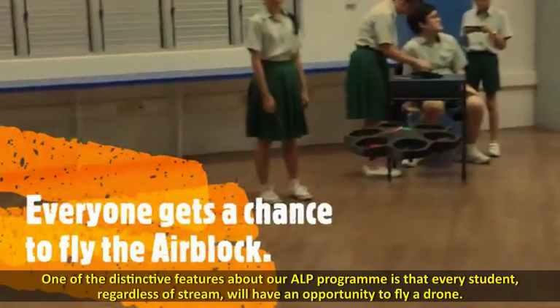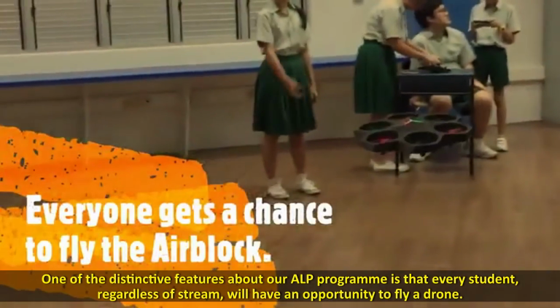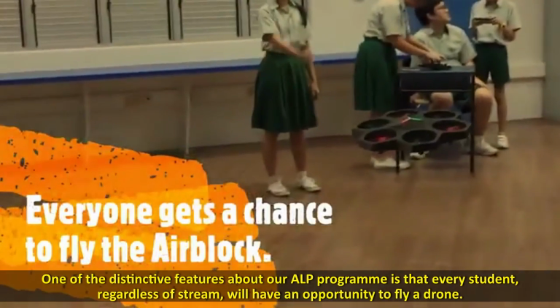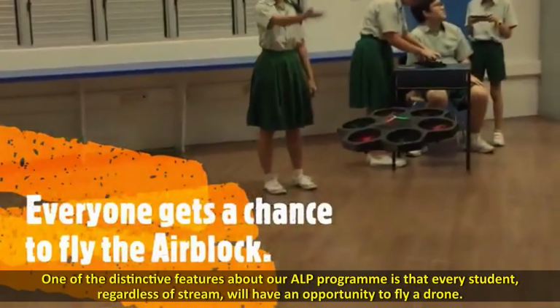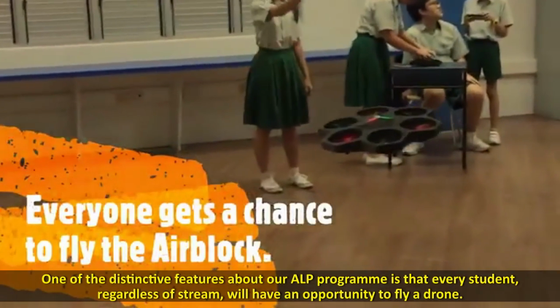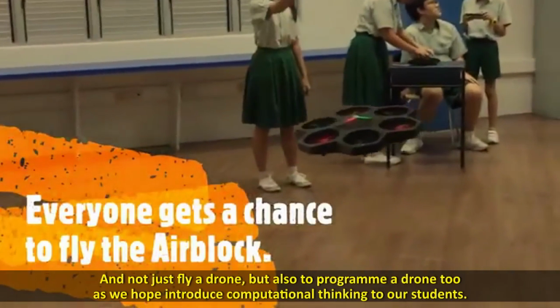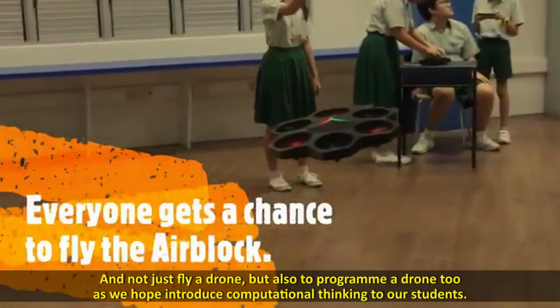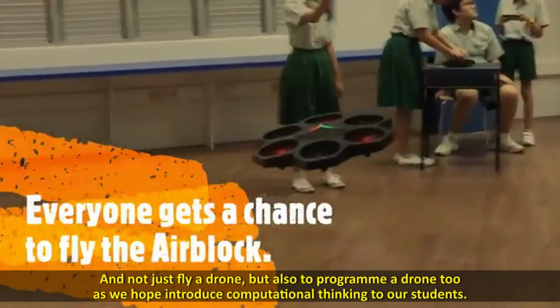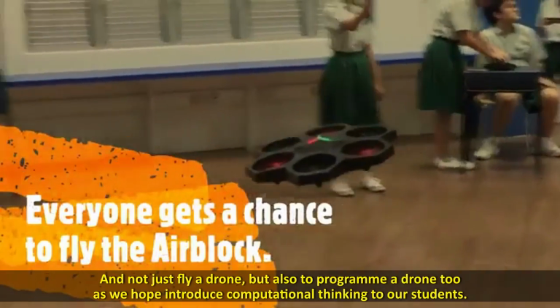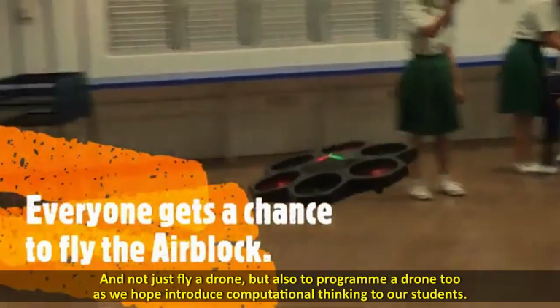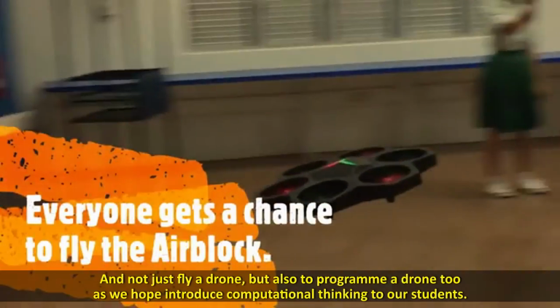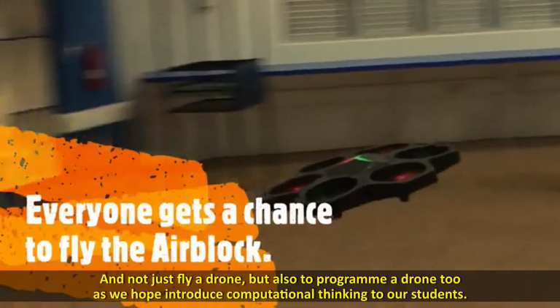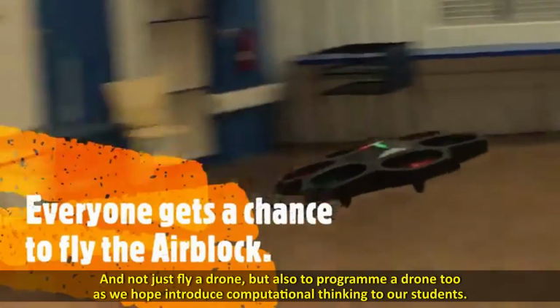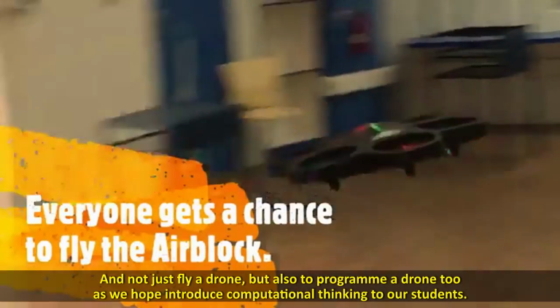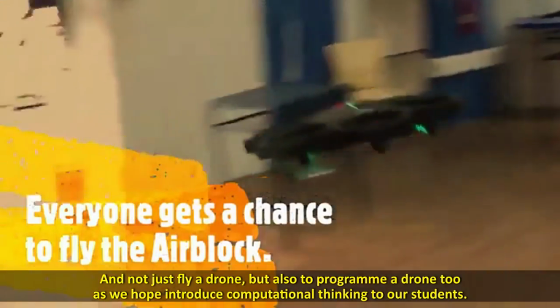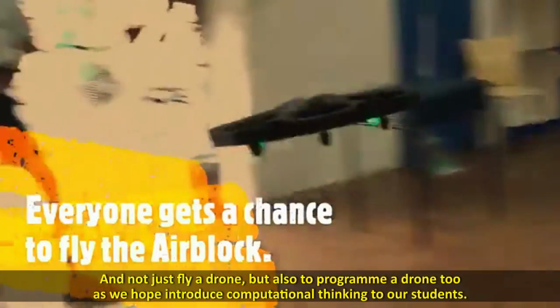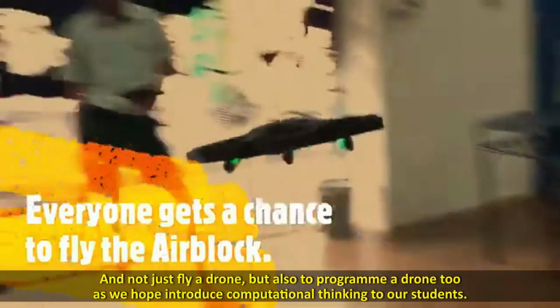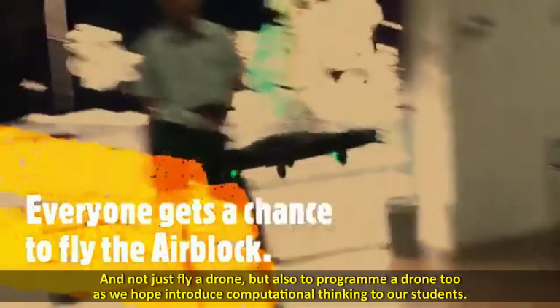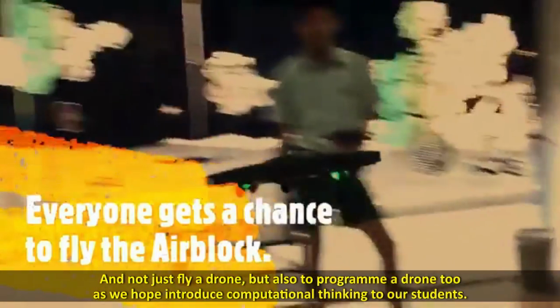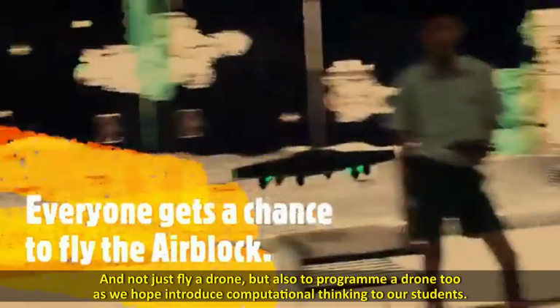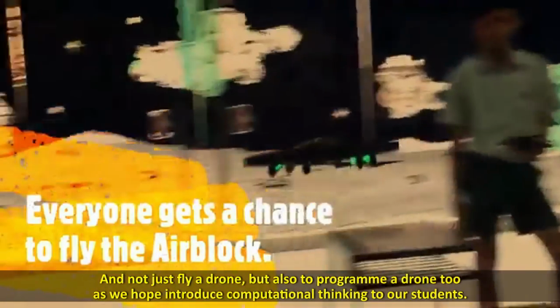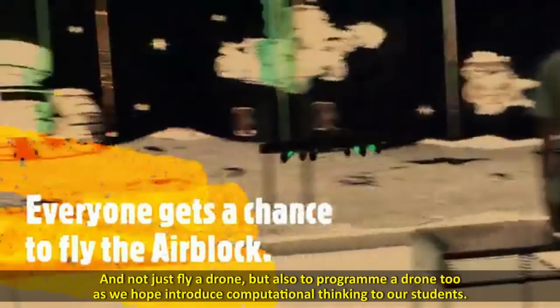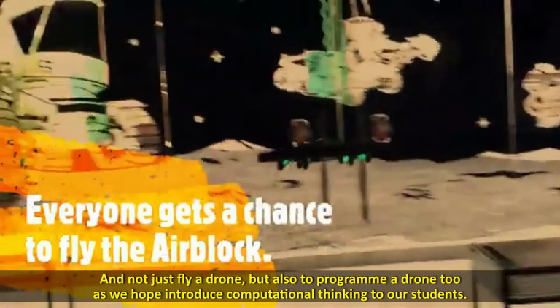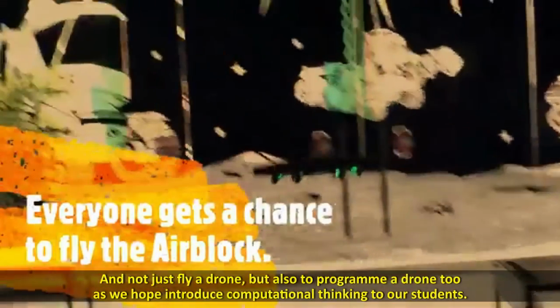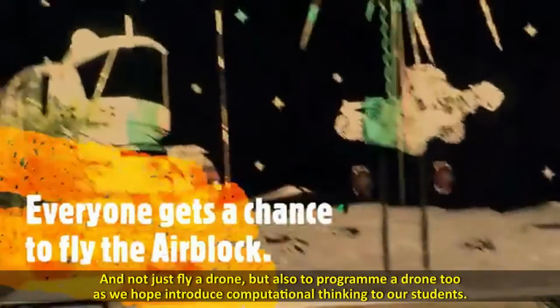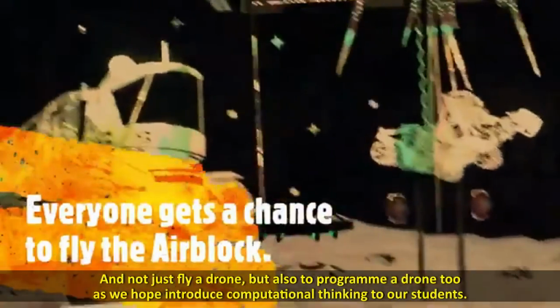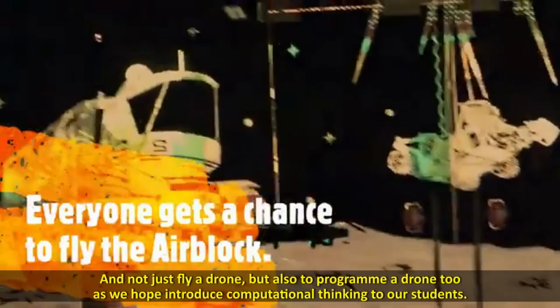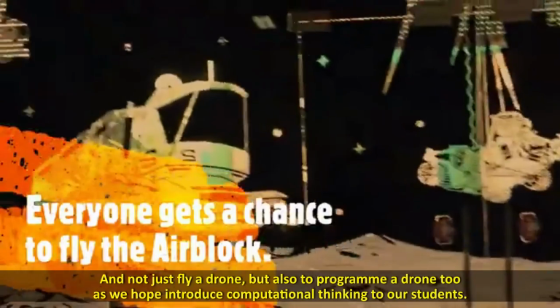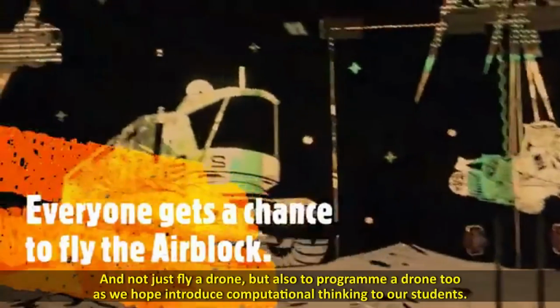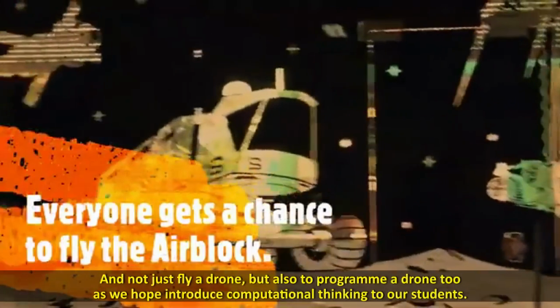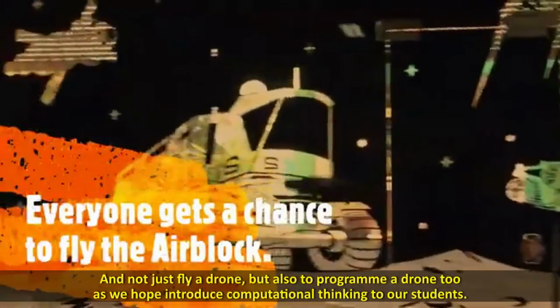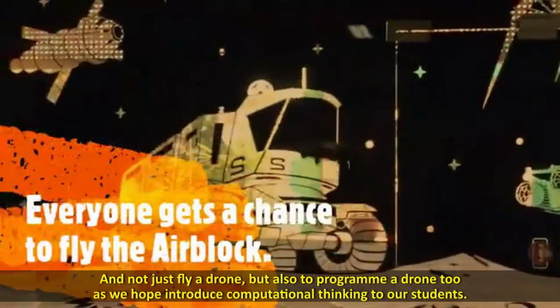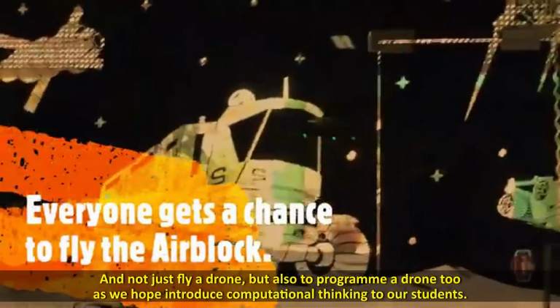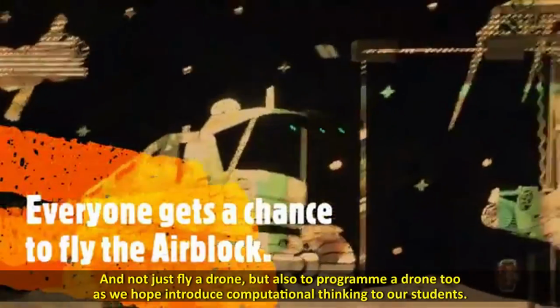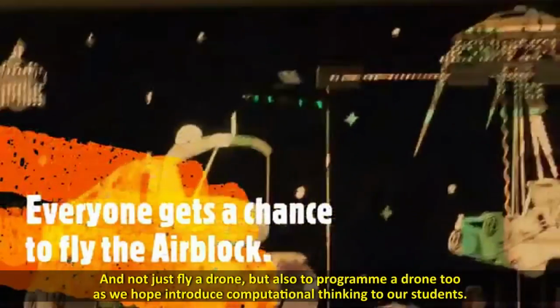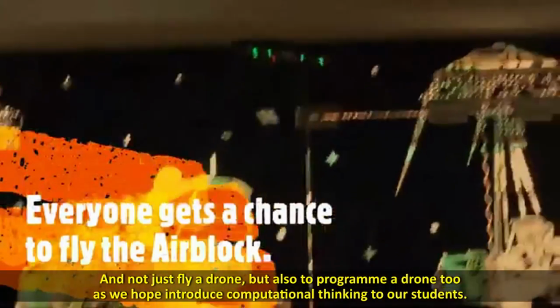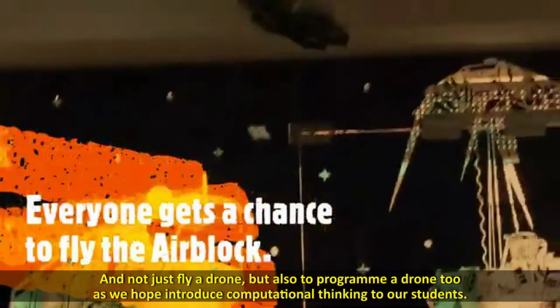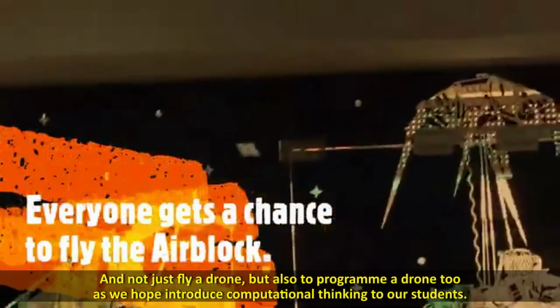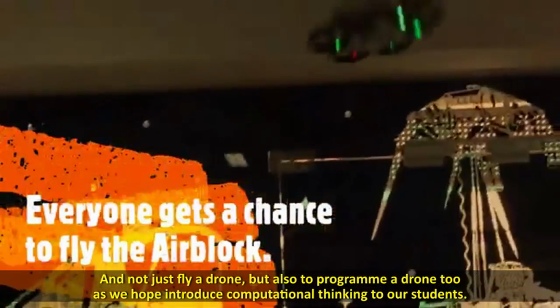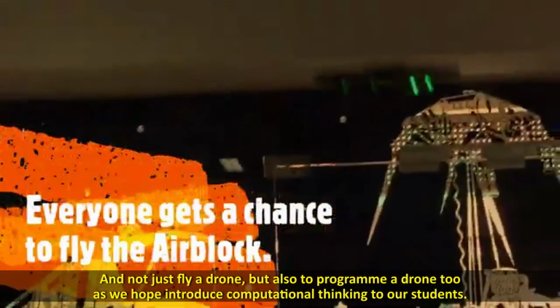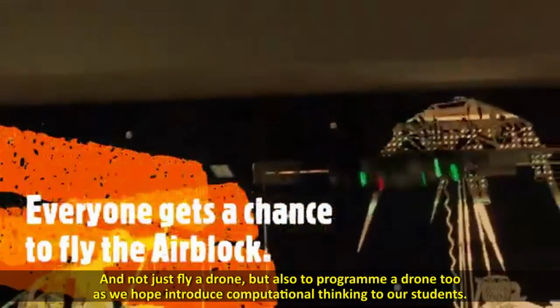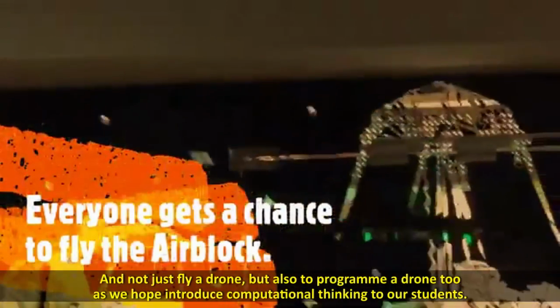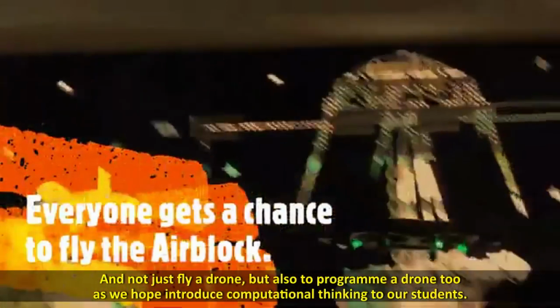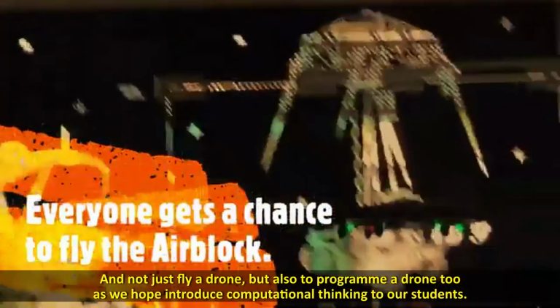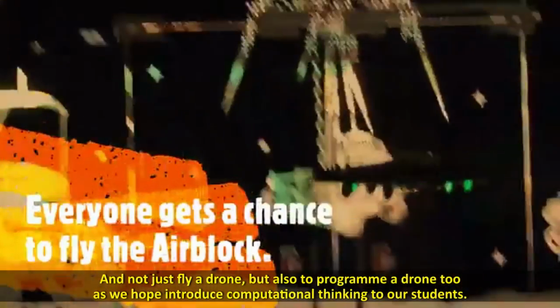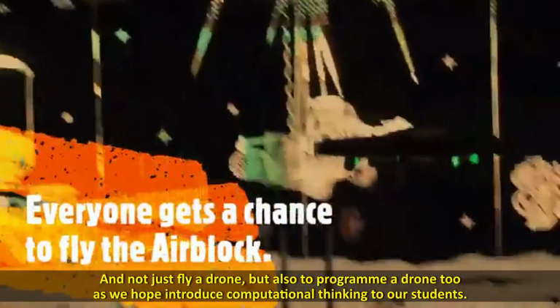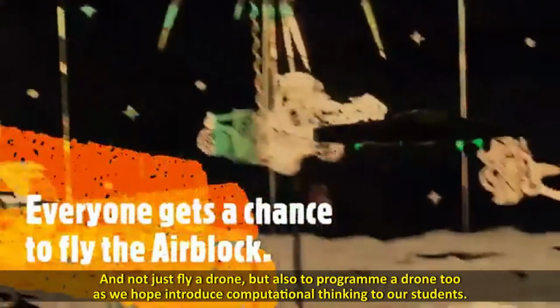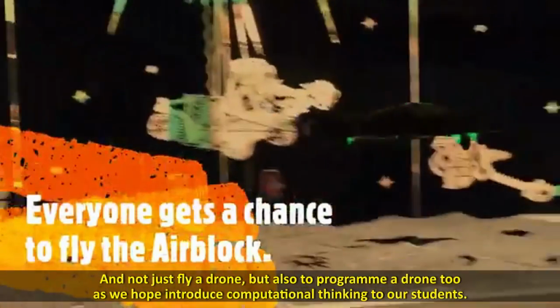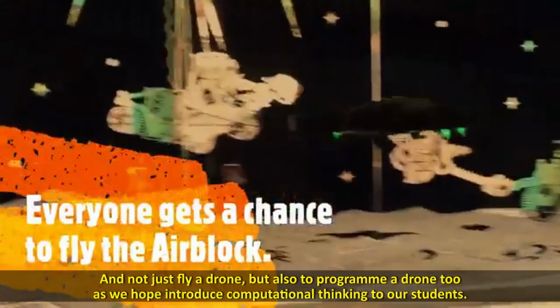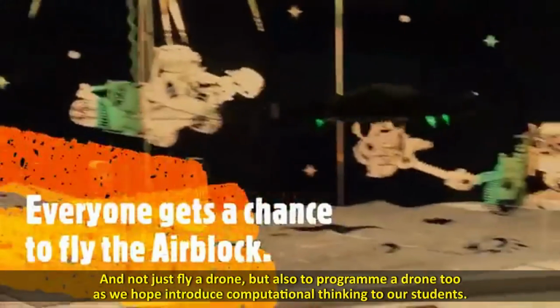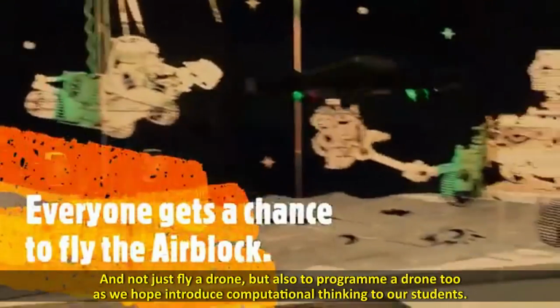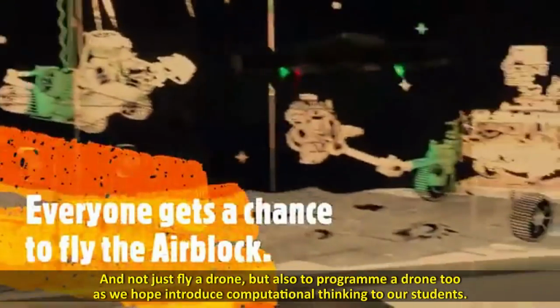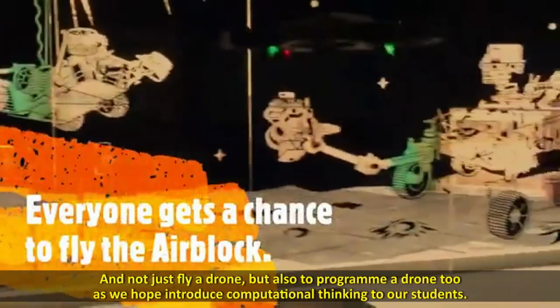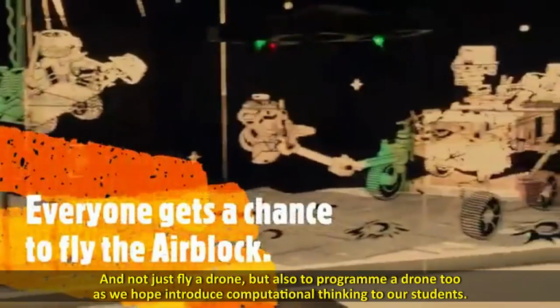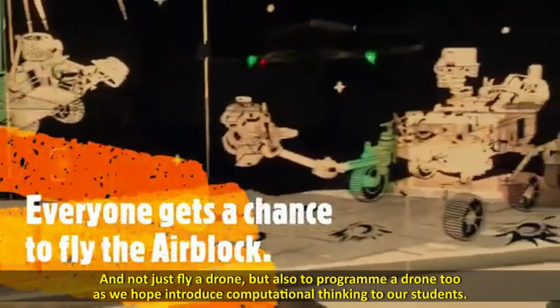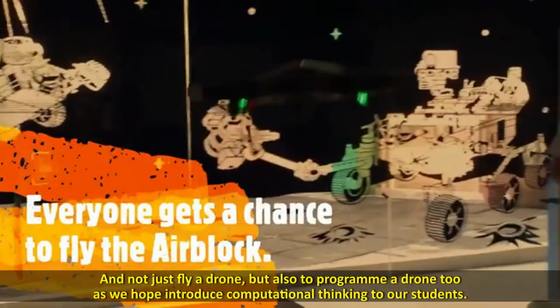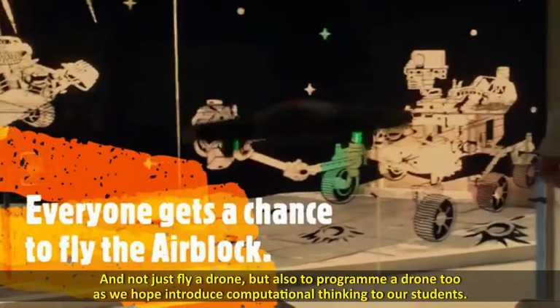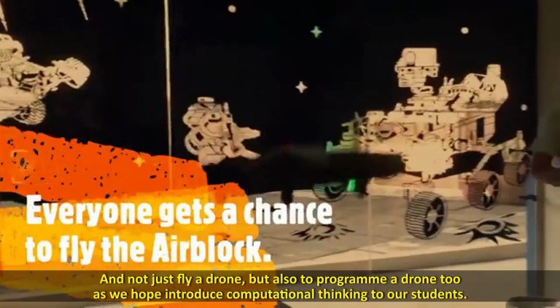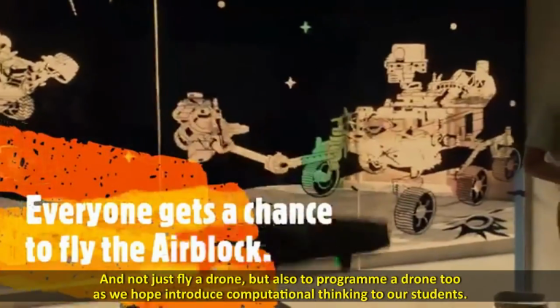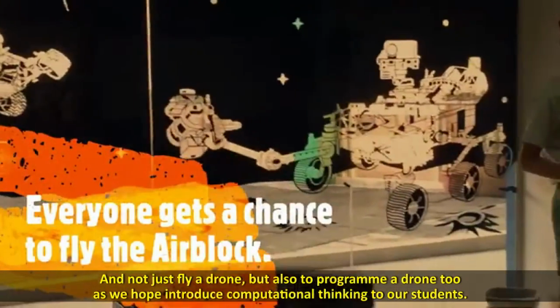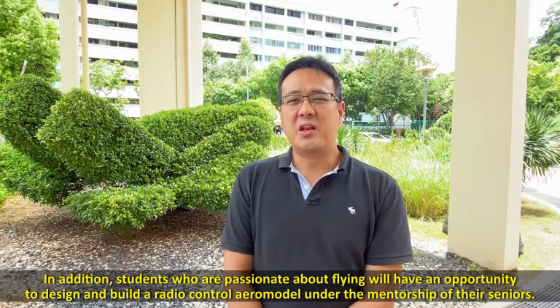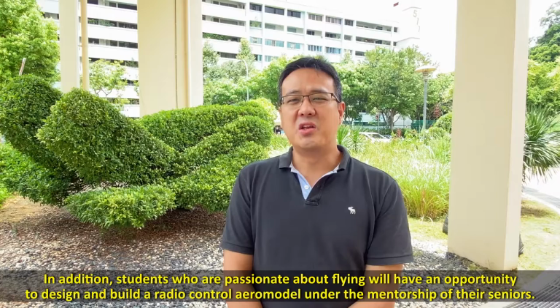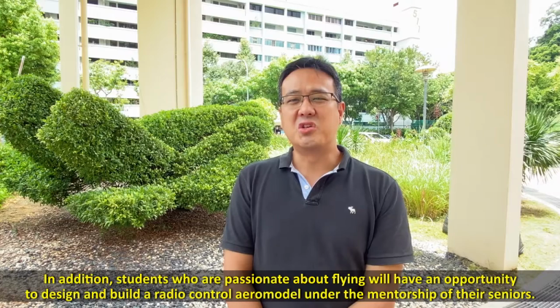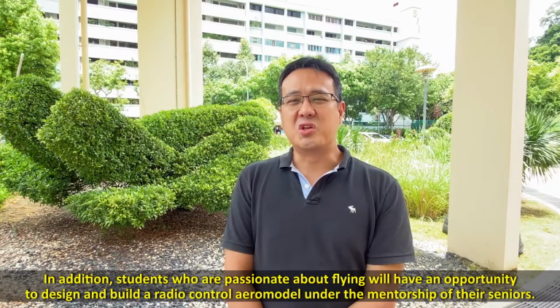And not just fly a drone, but also to program a drone too, as we hope to introduce computational thinking to our students.